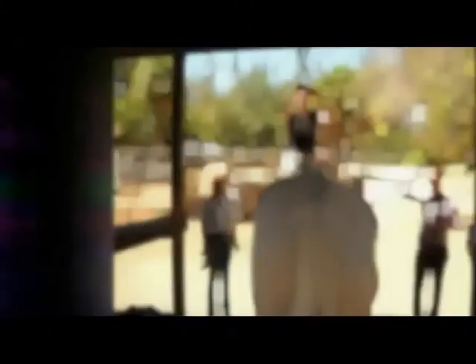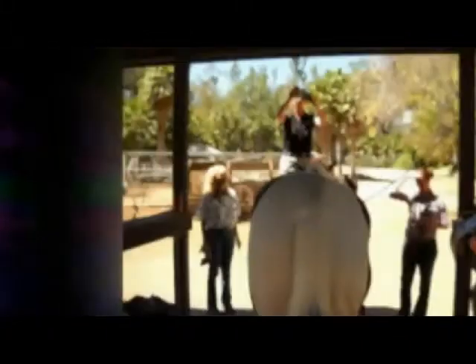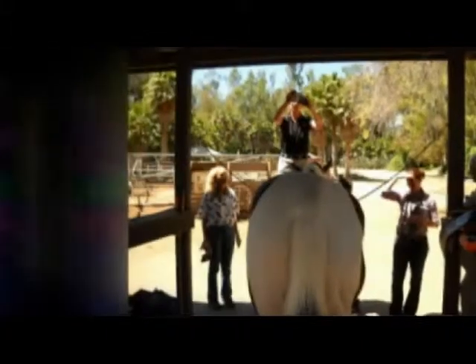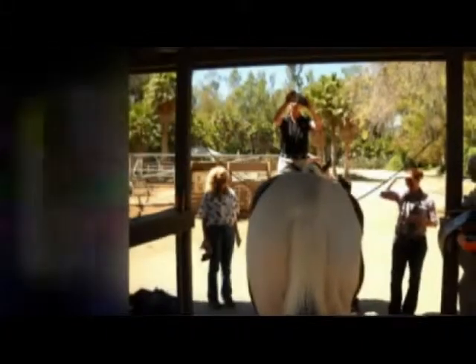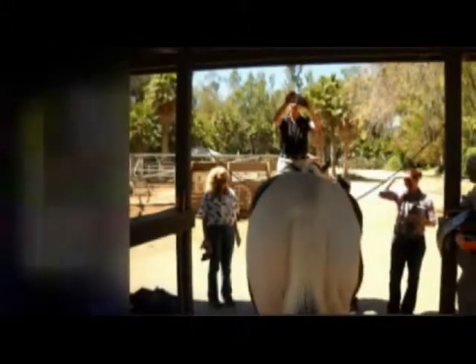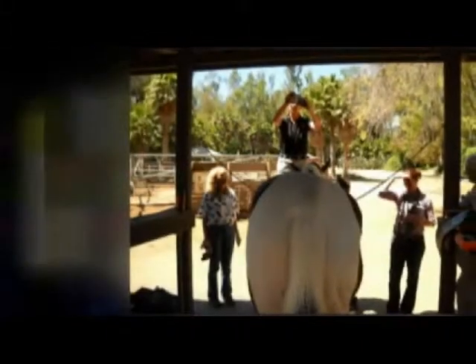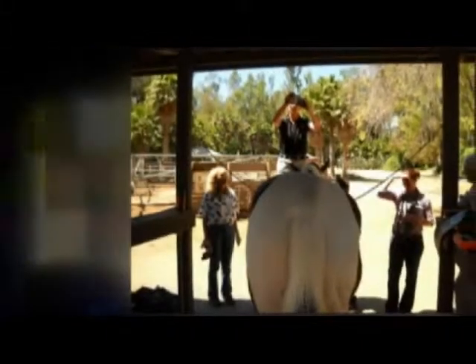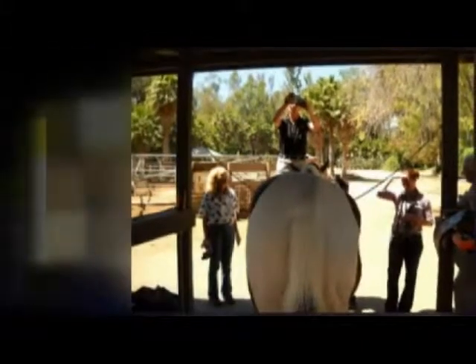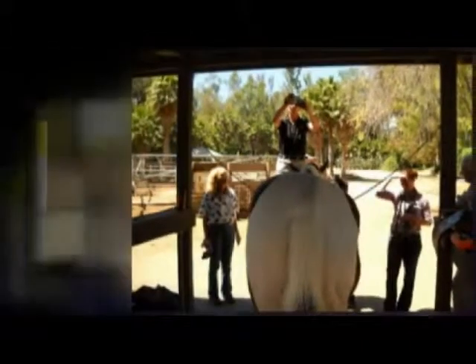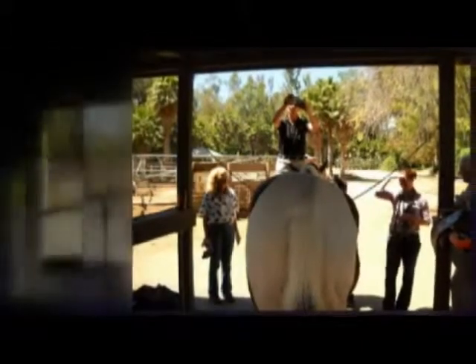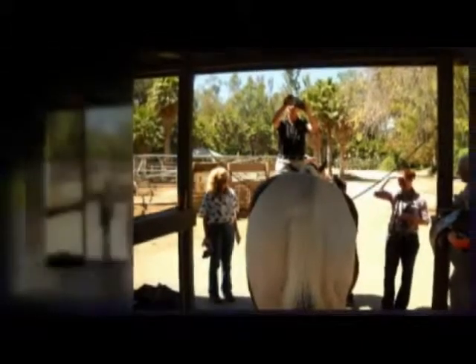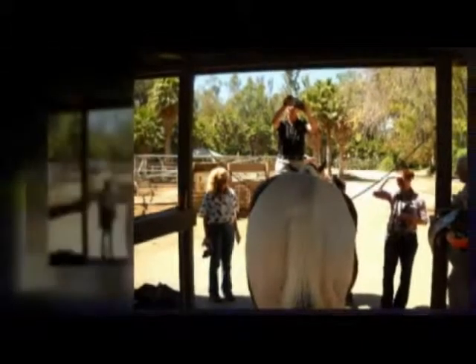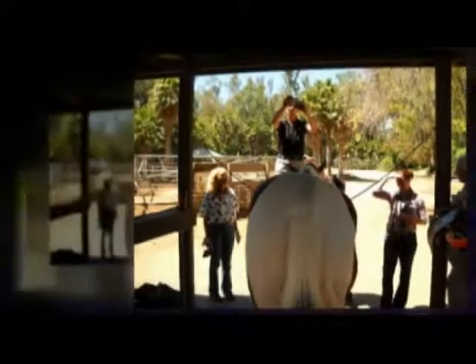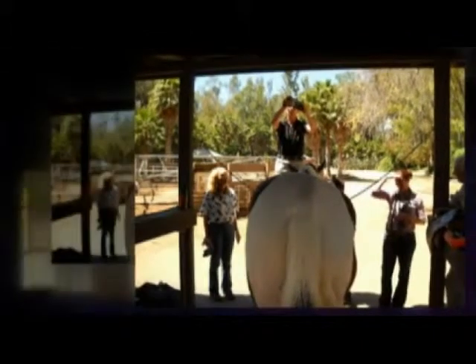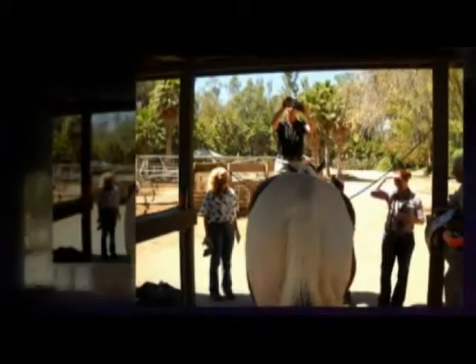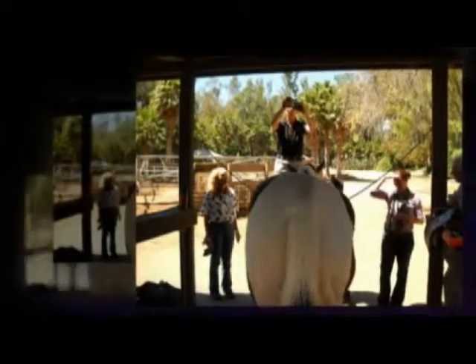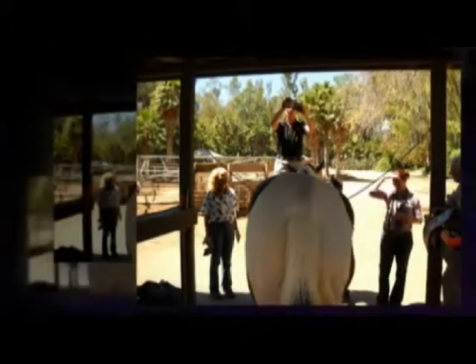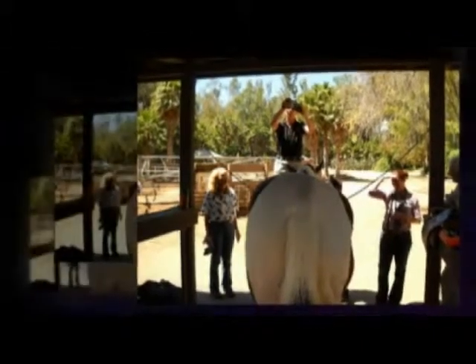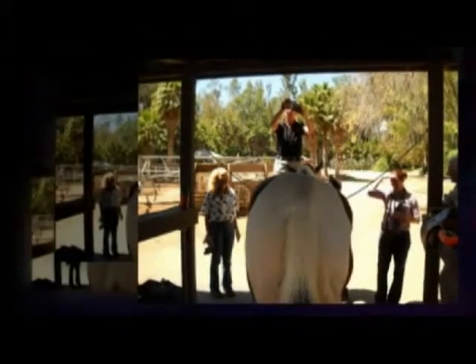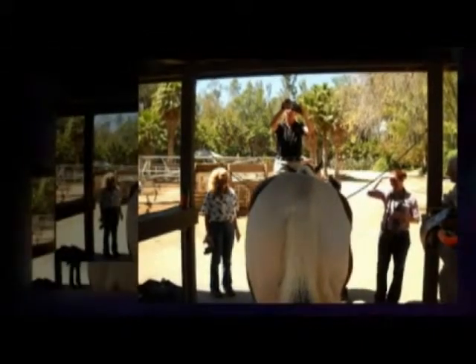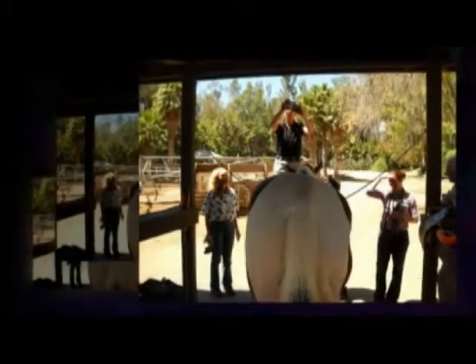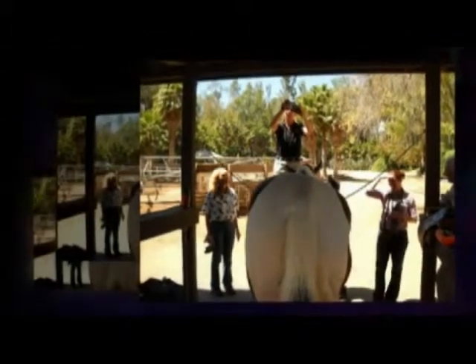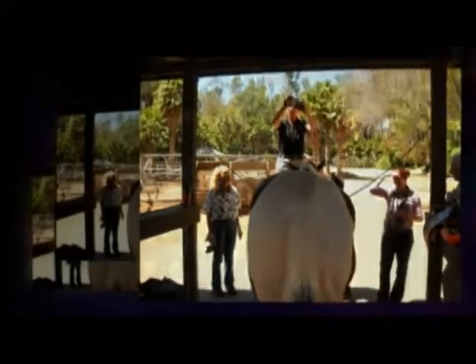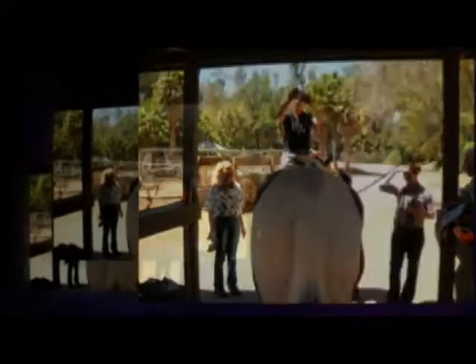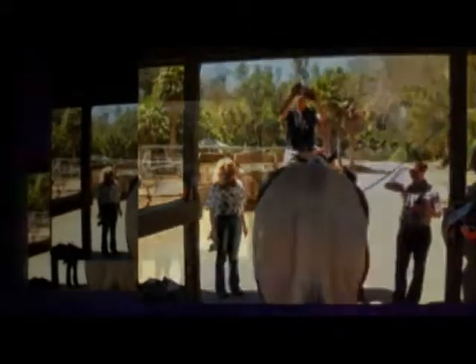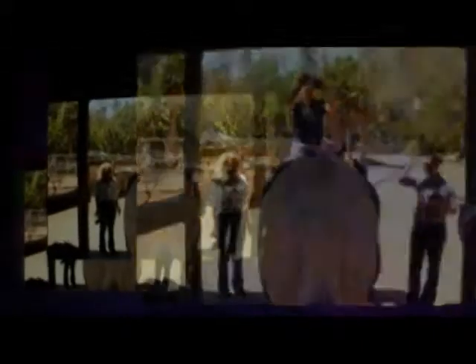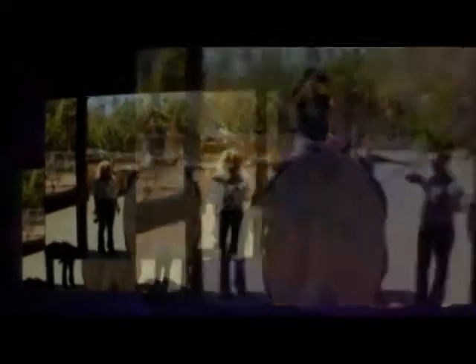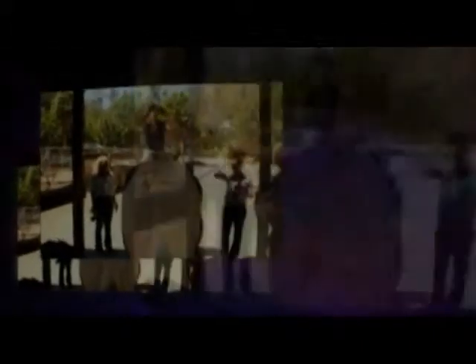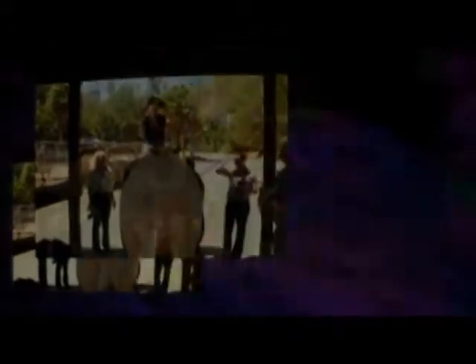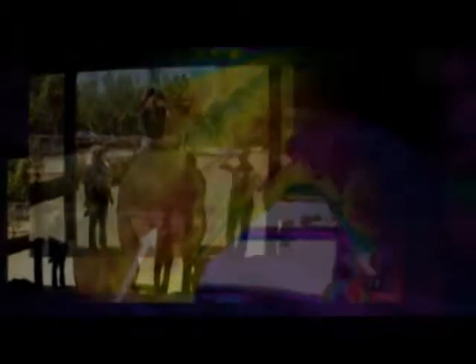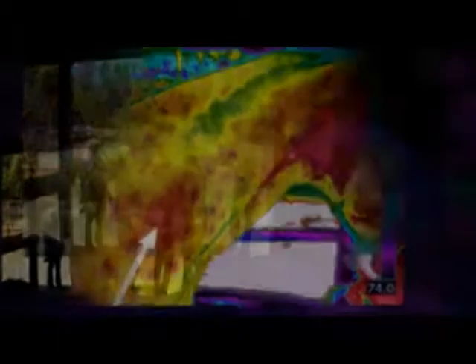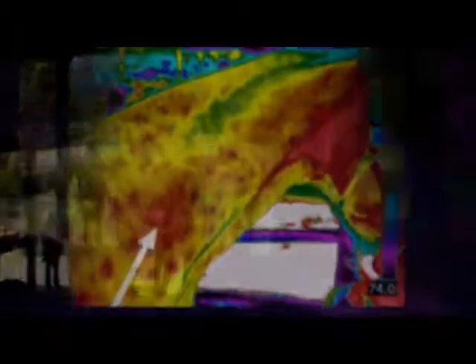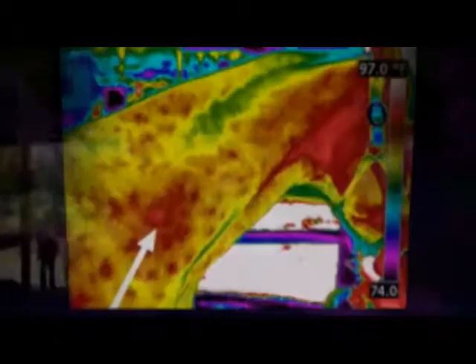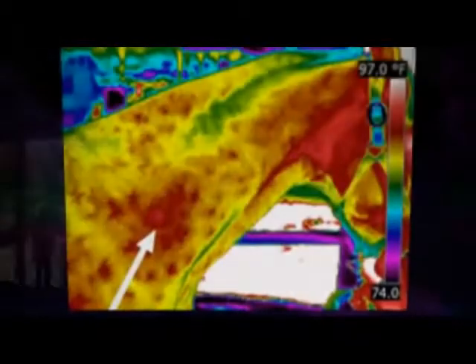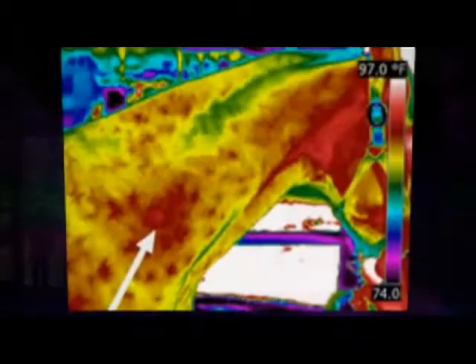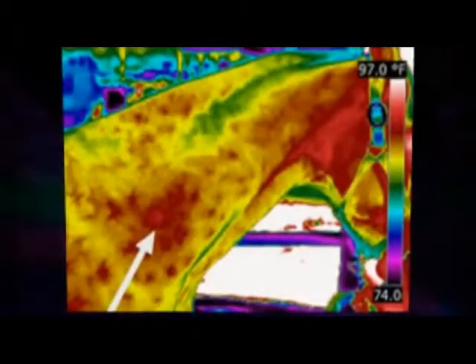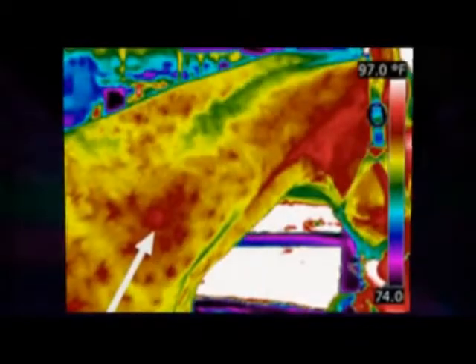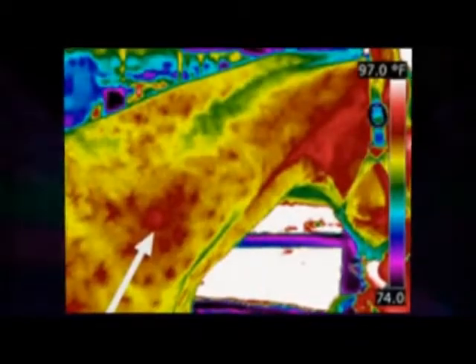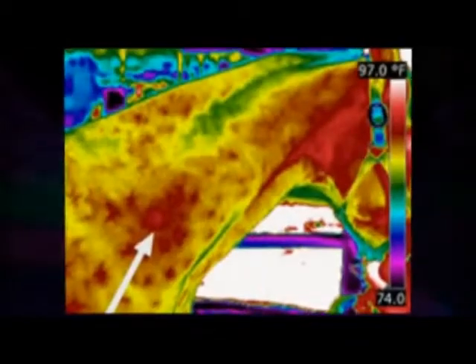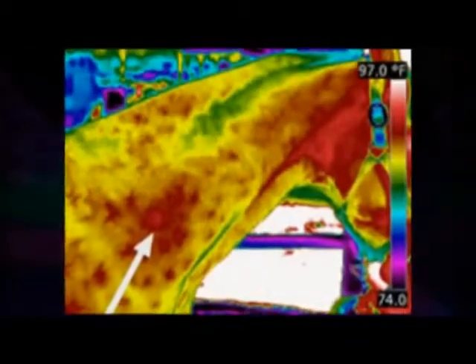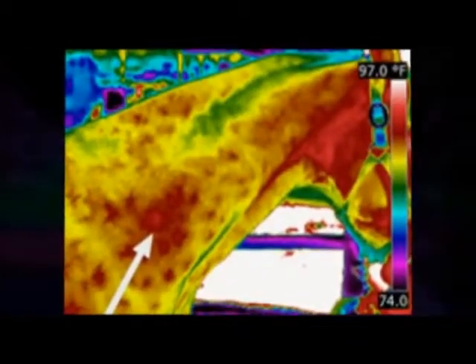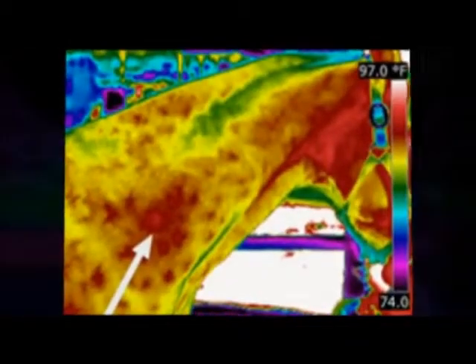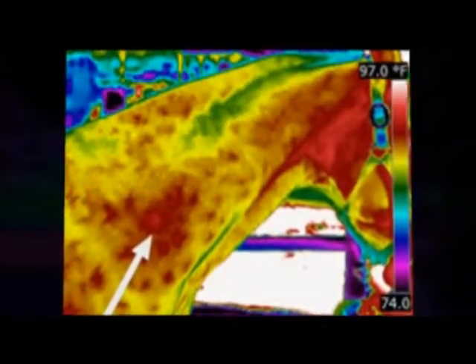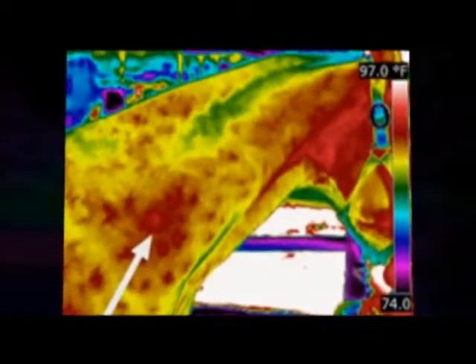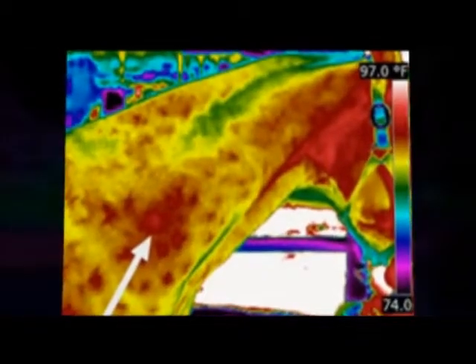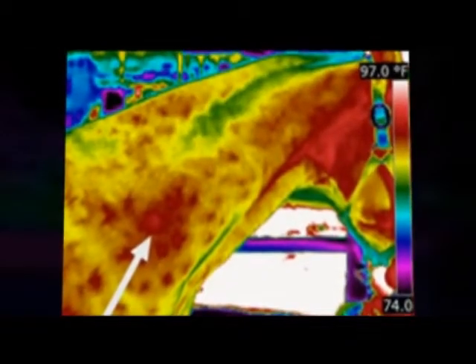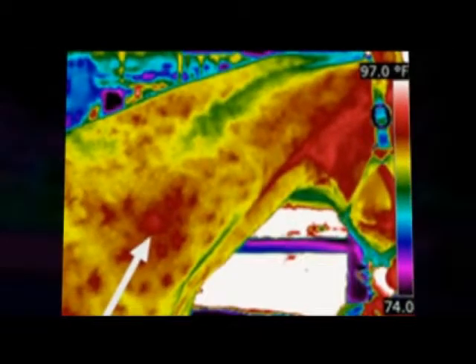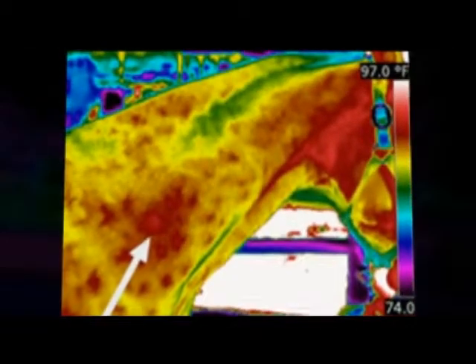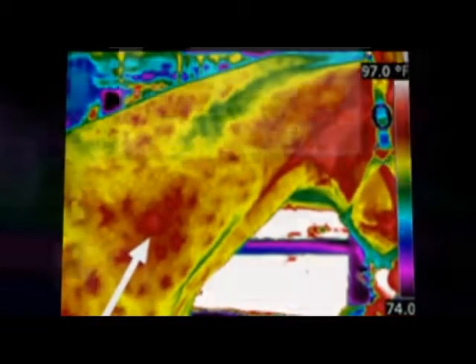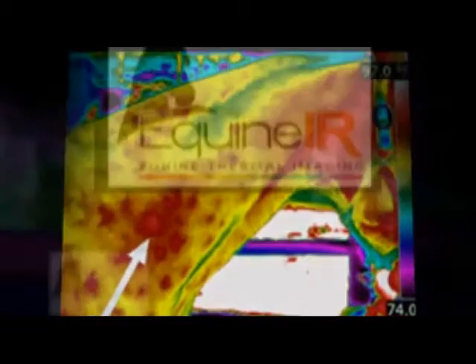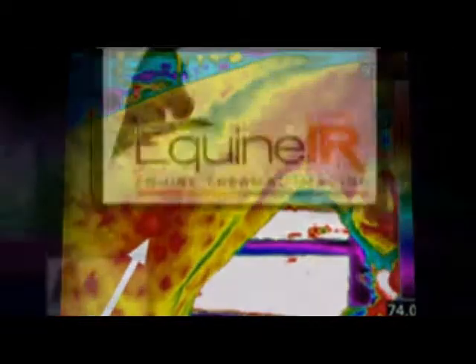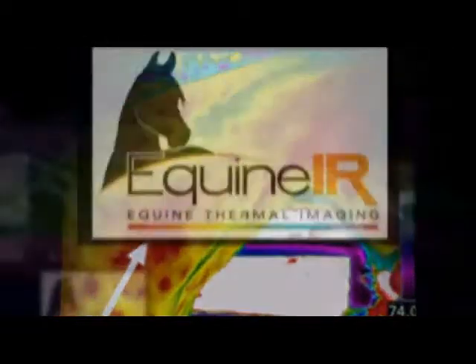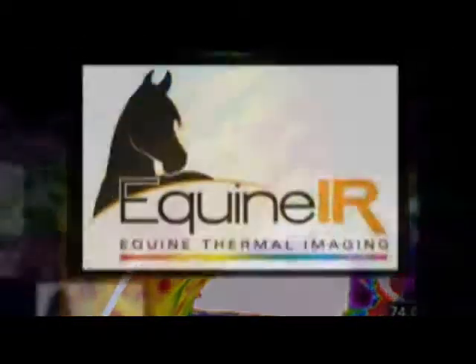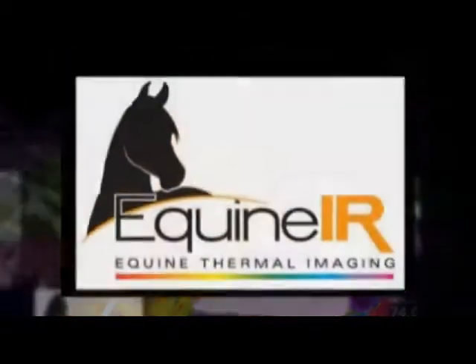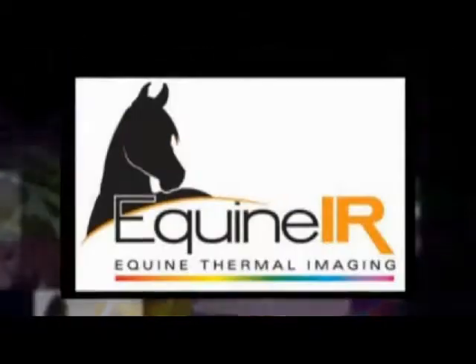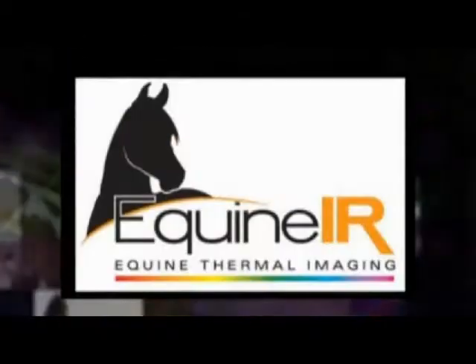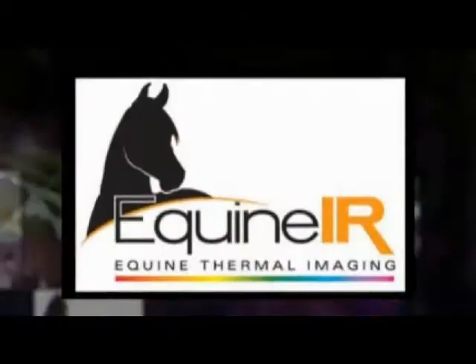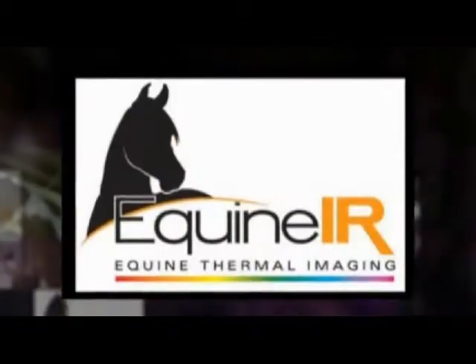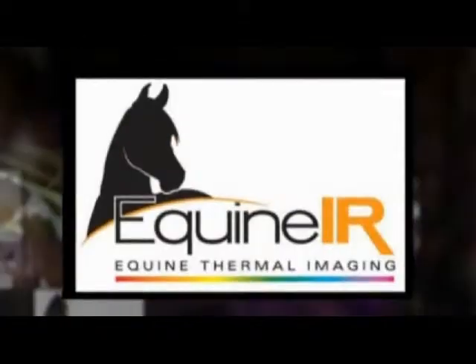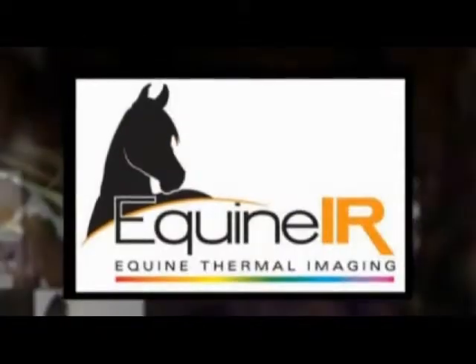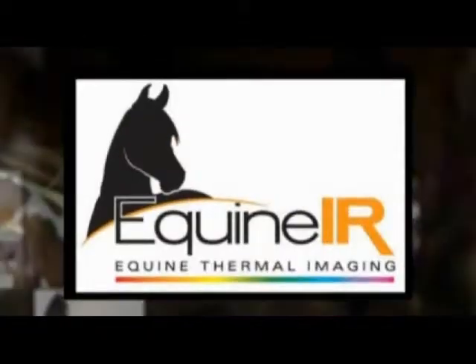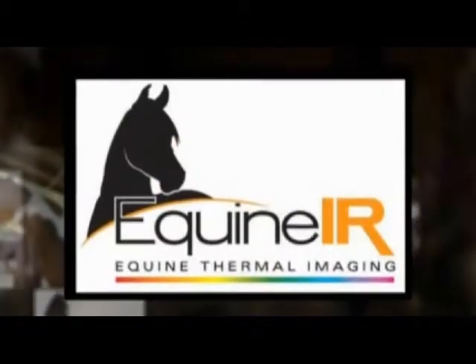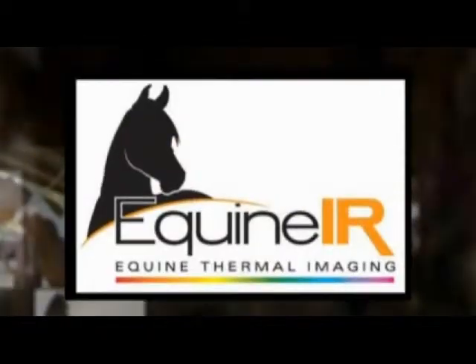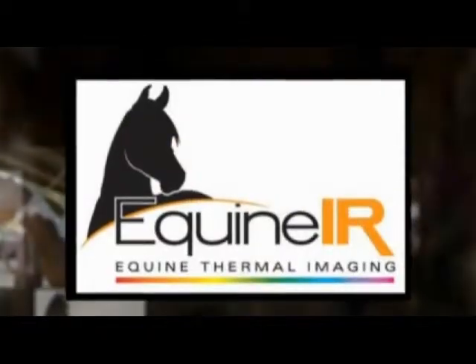We hope to hear from you soon. You can email us at info@equineir.com or see the website.